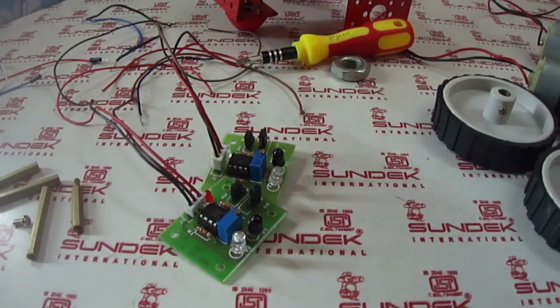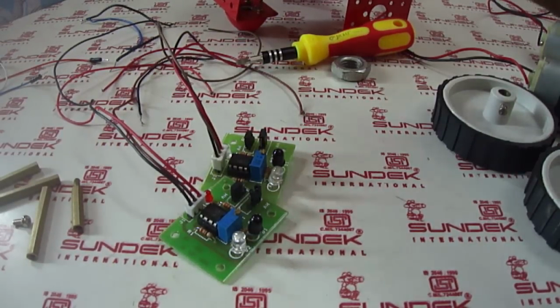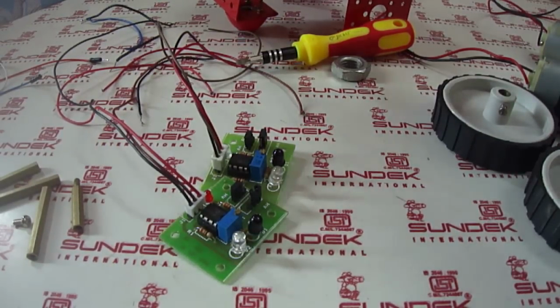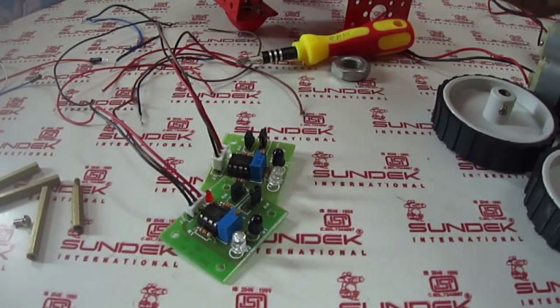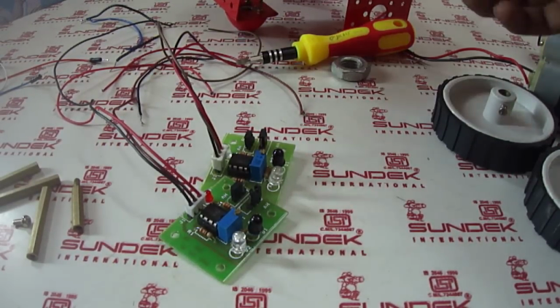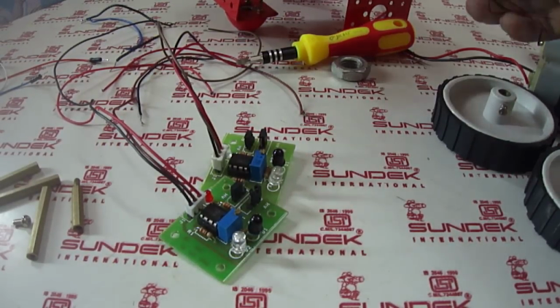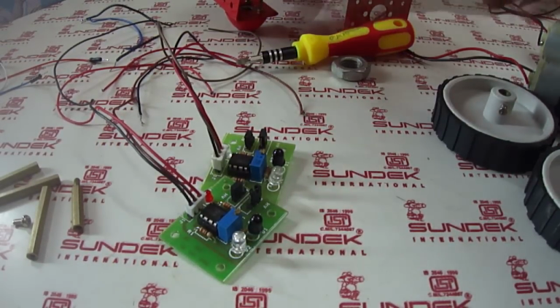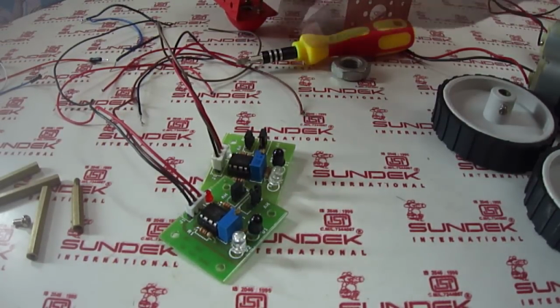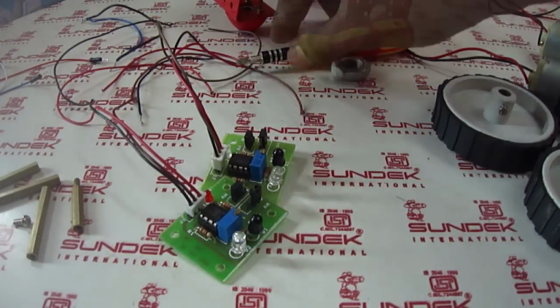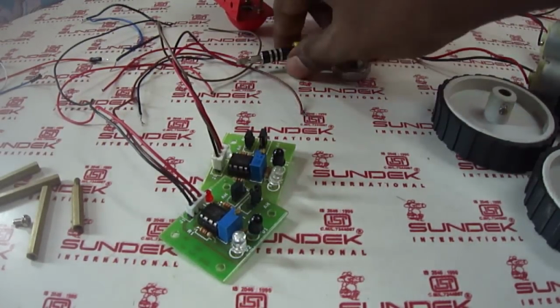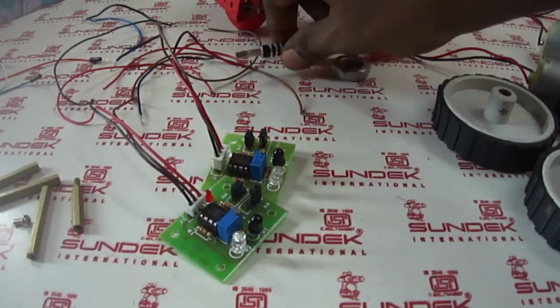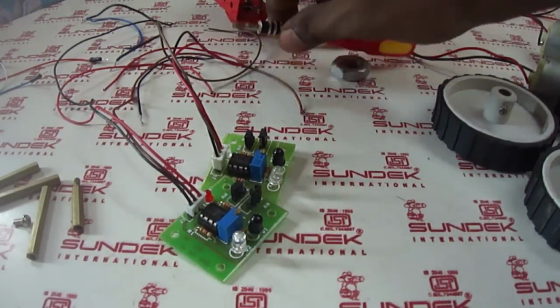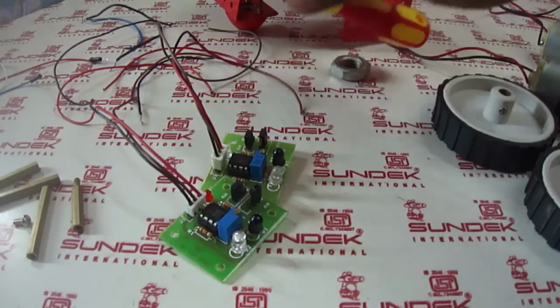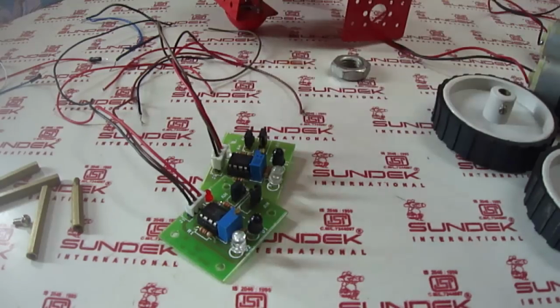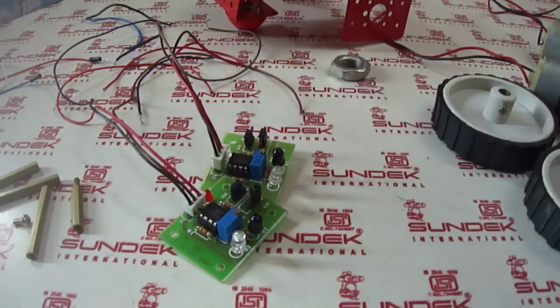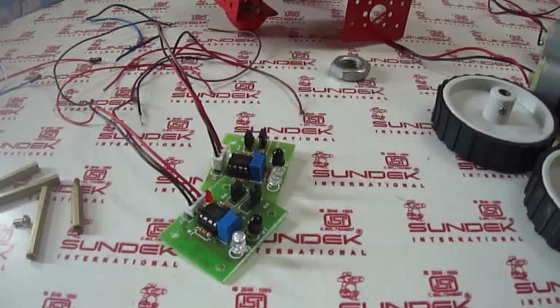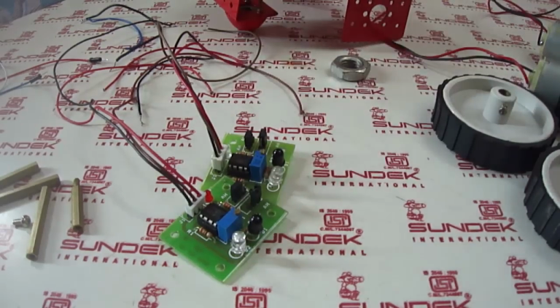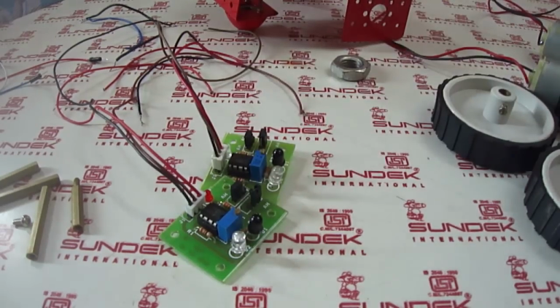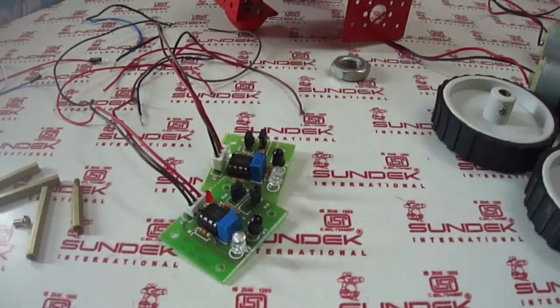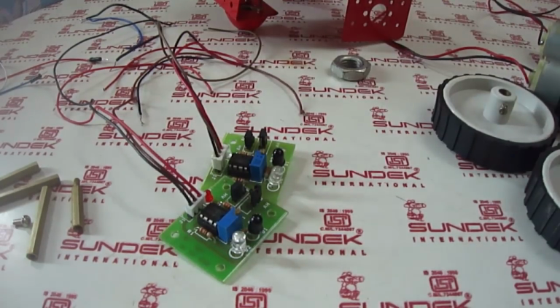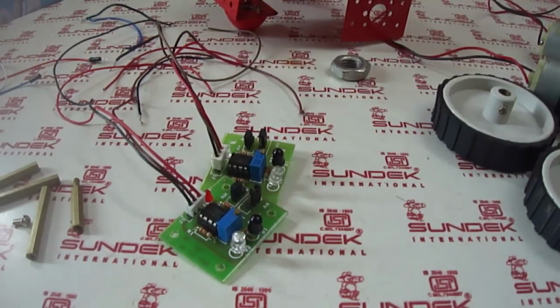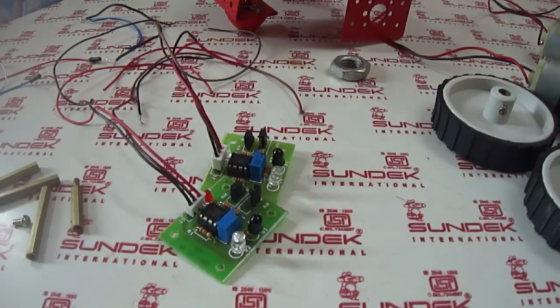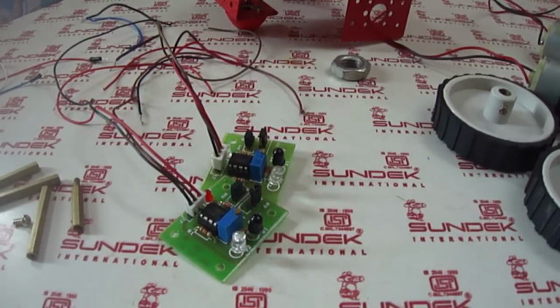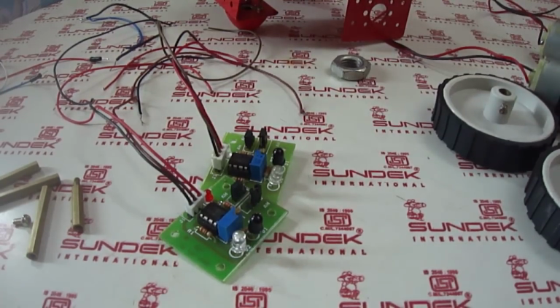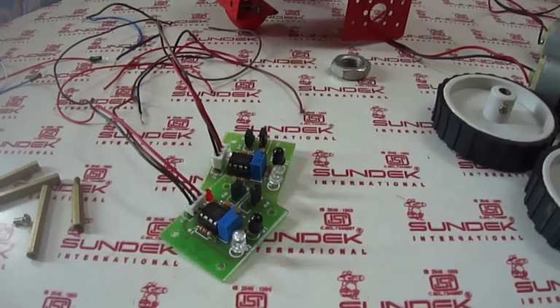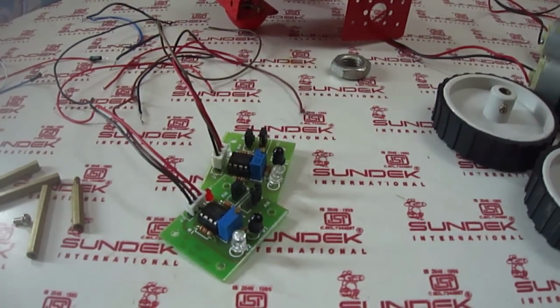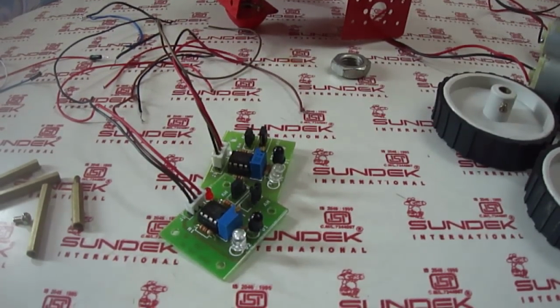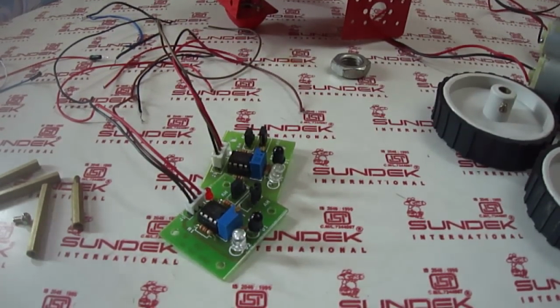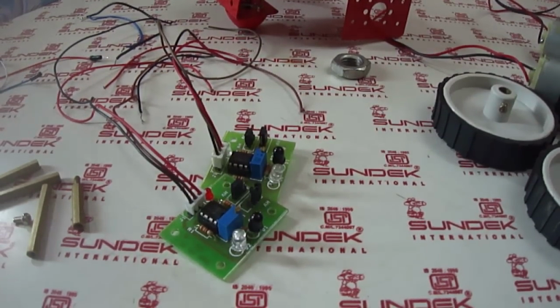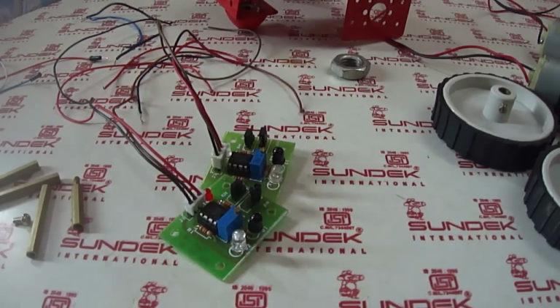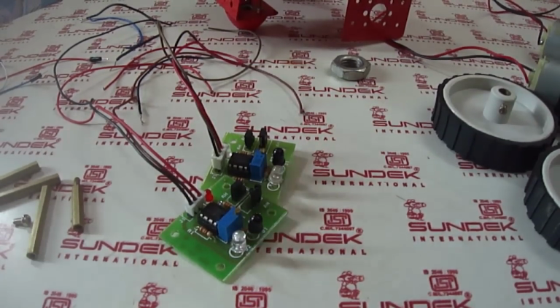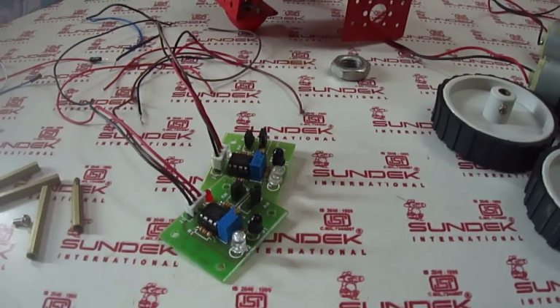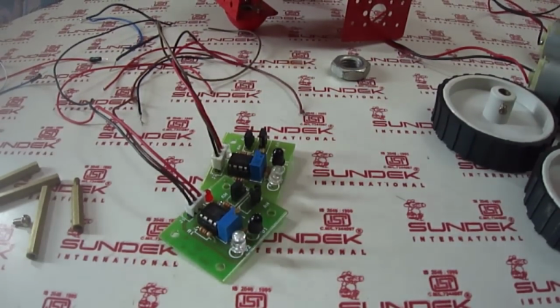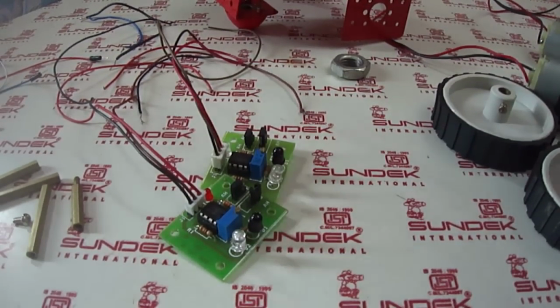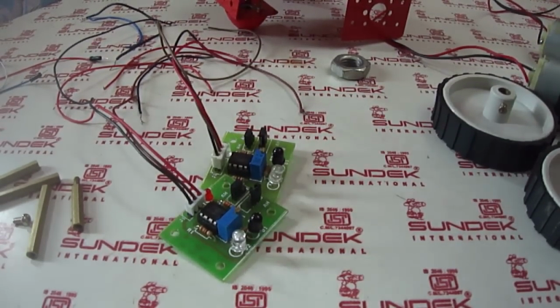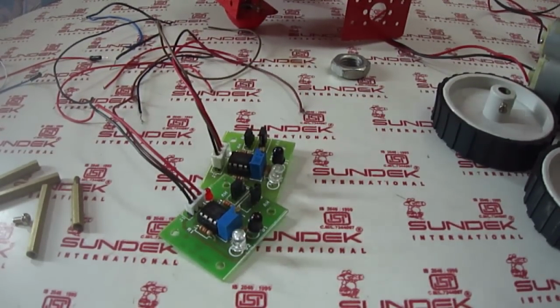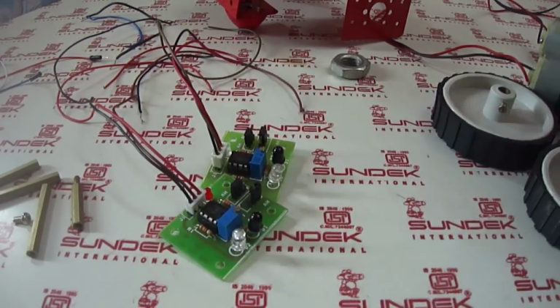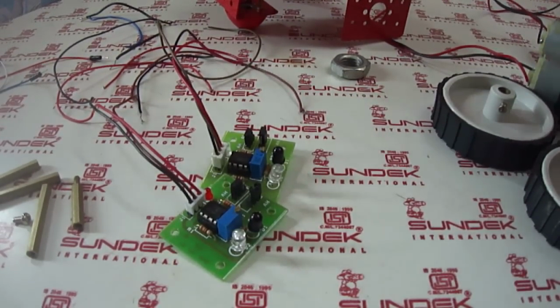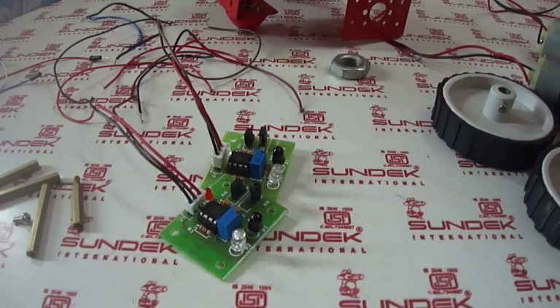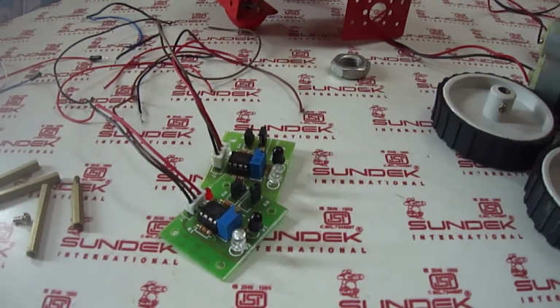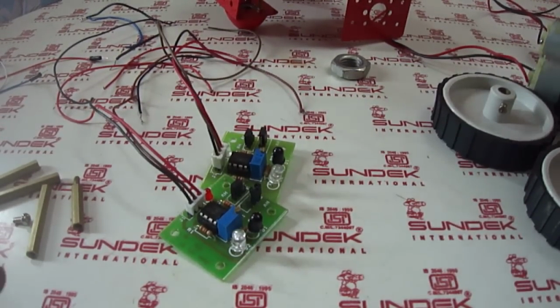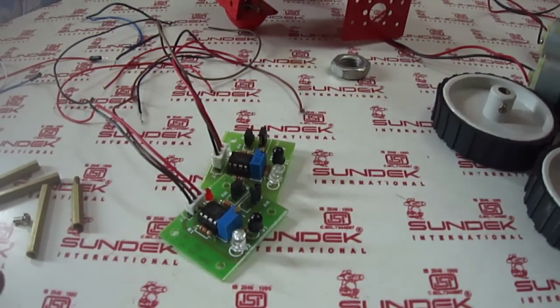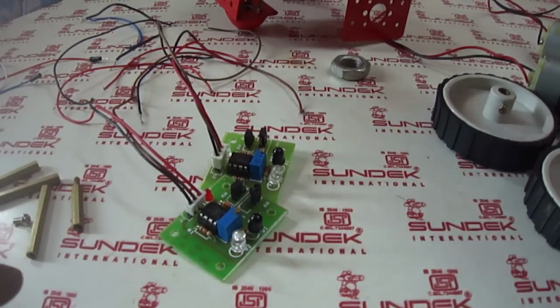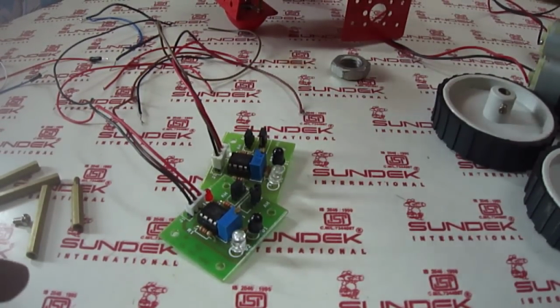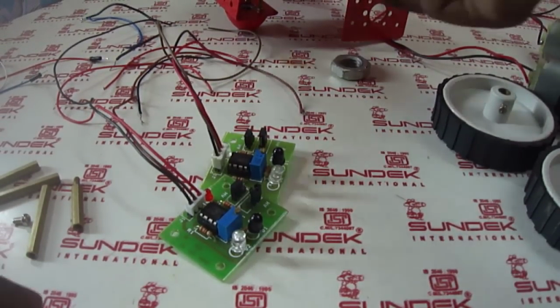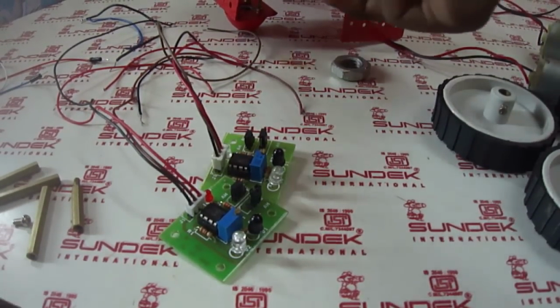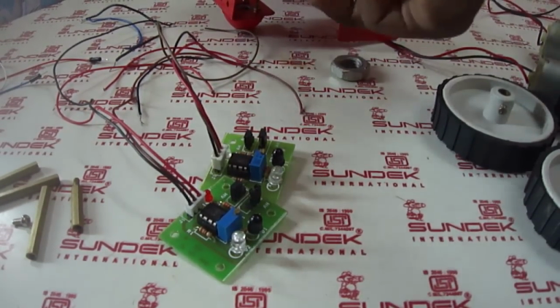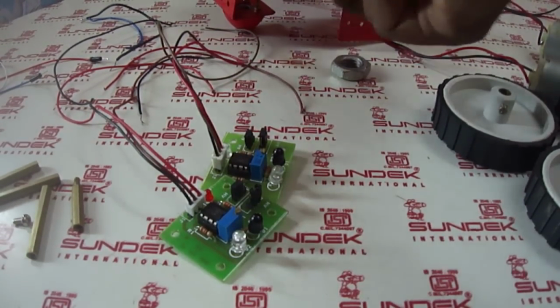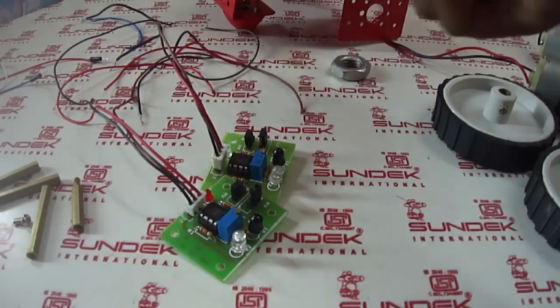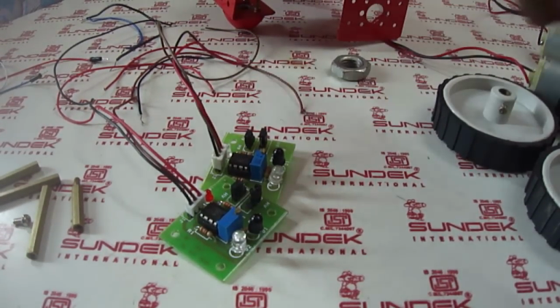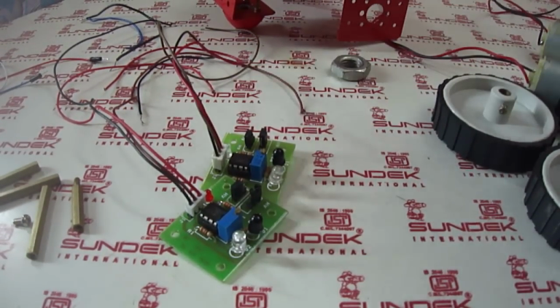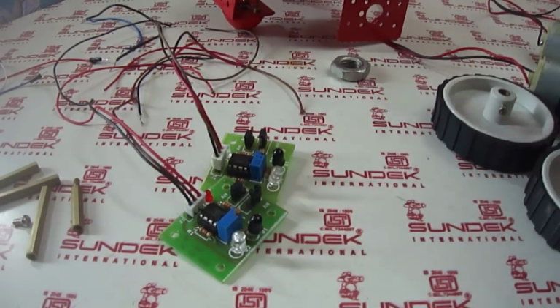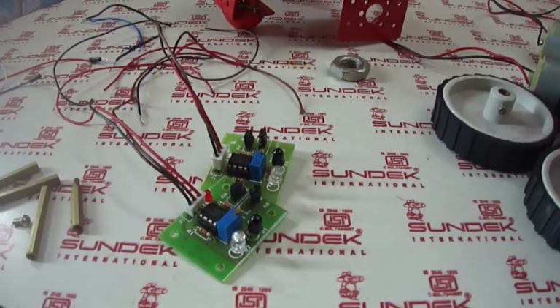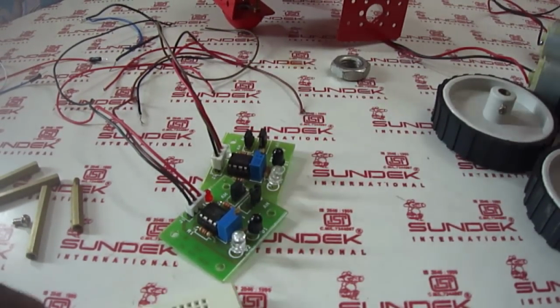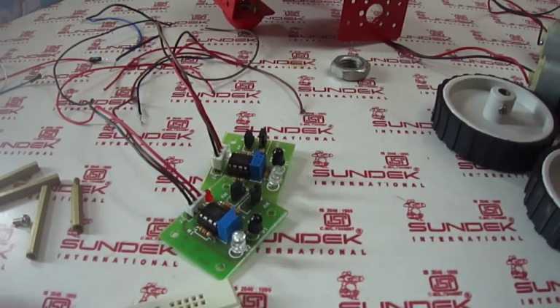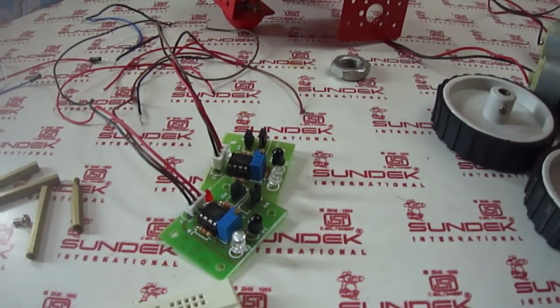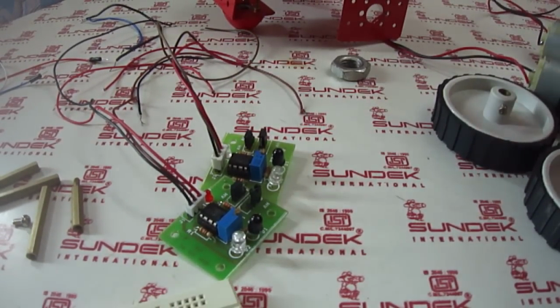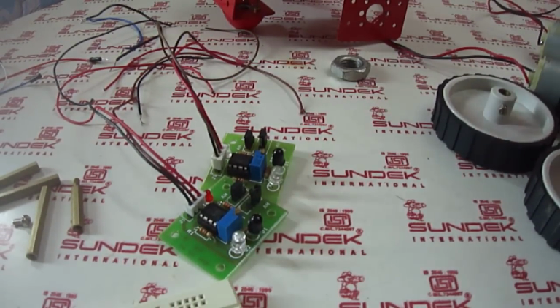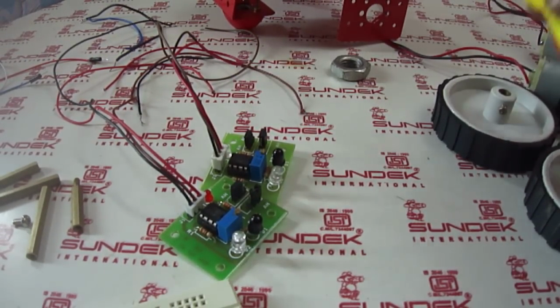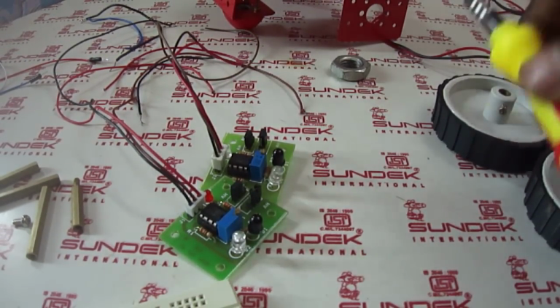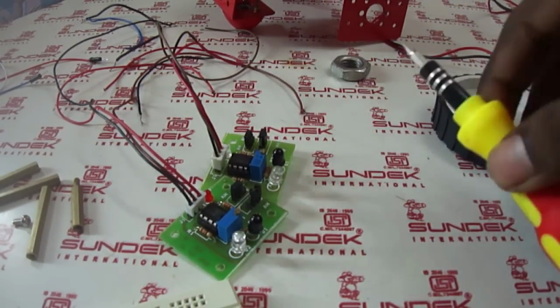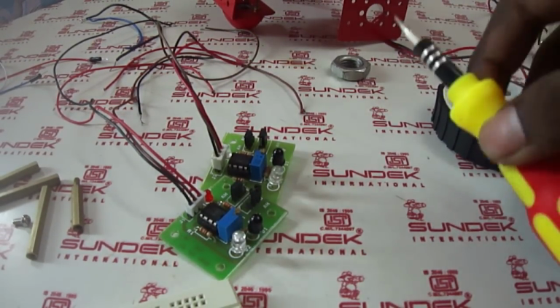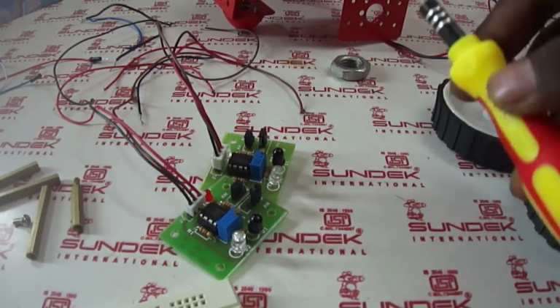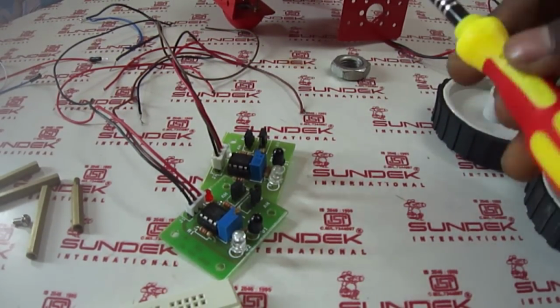Hi, in this video we will see how to make a line following robot. For this we need some components.